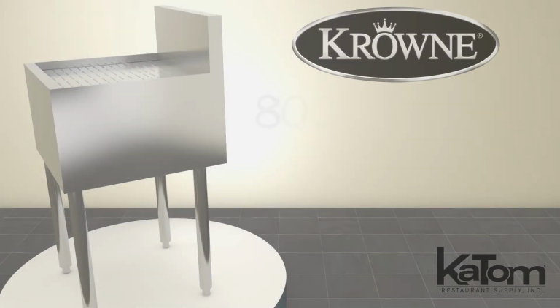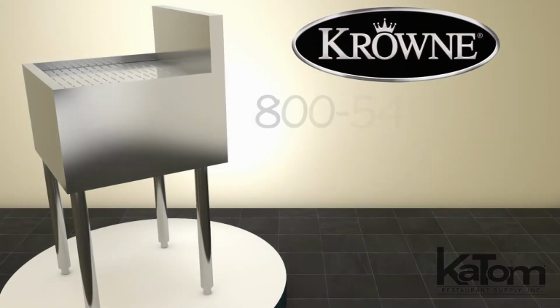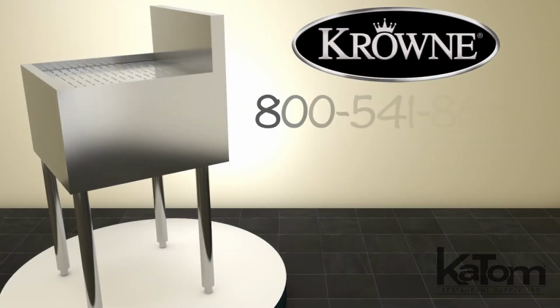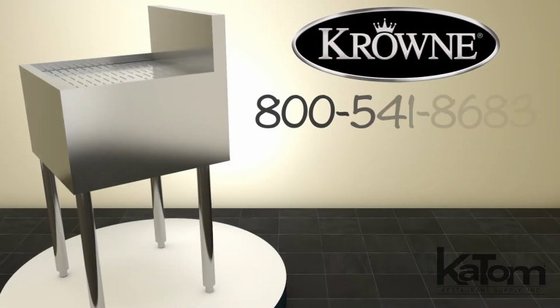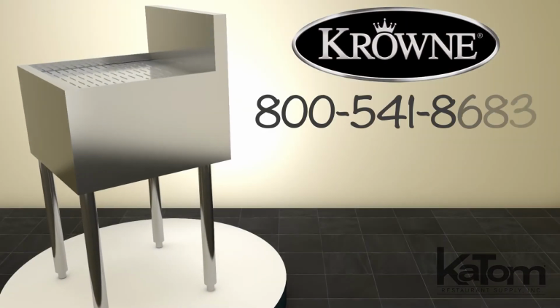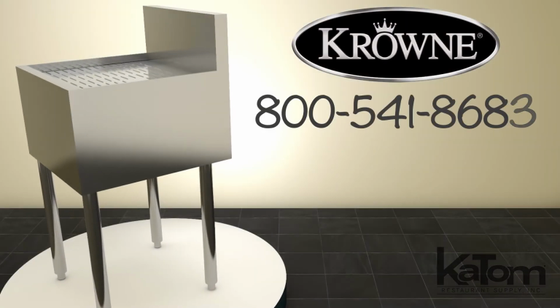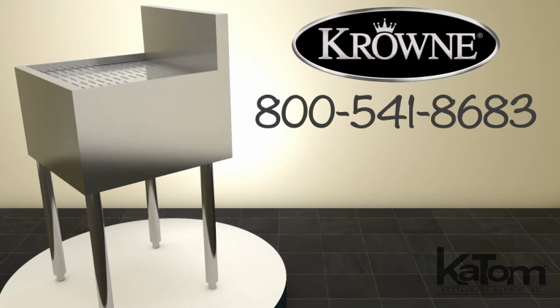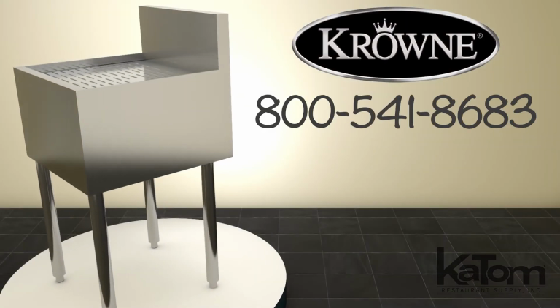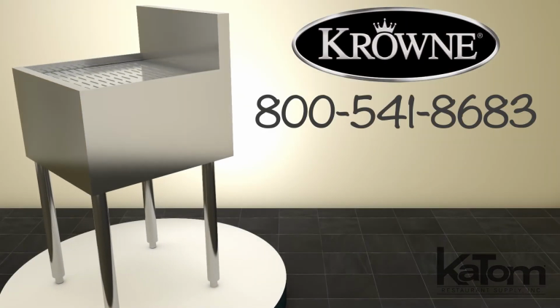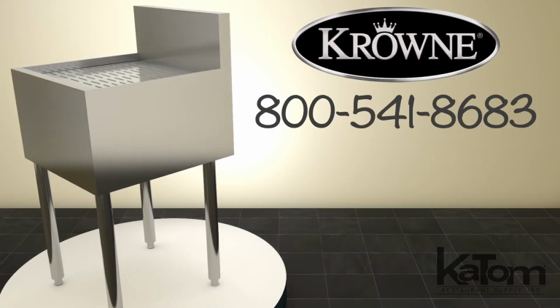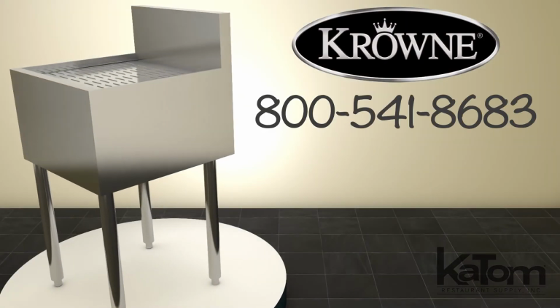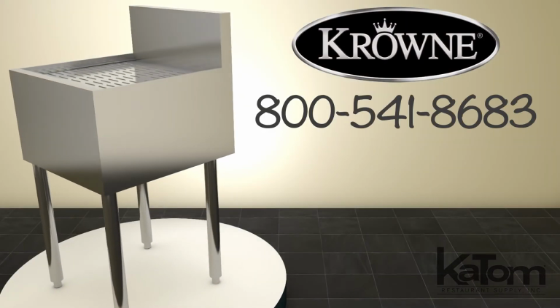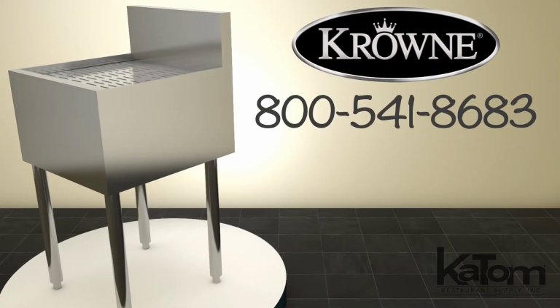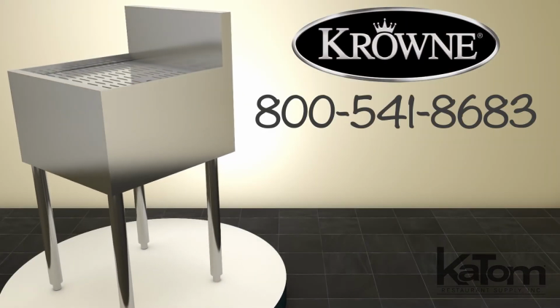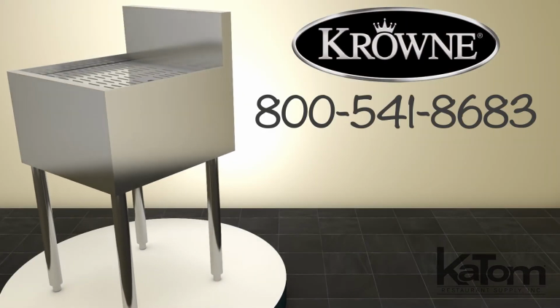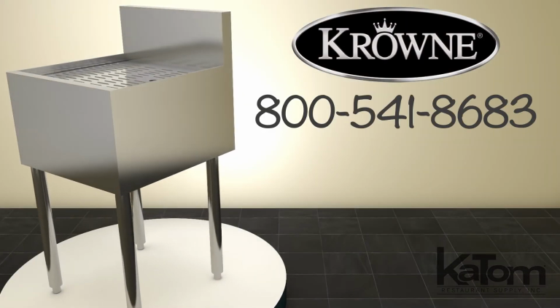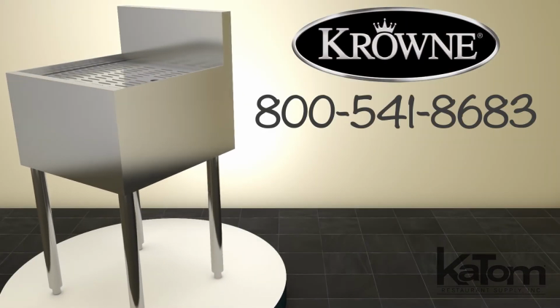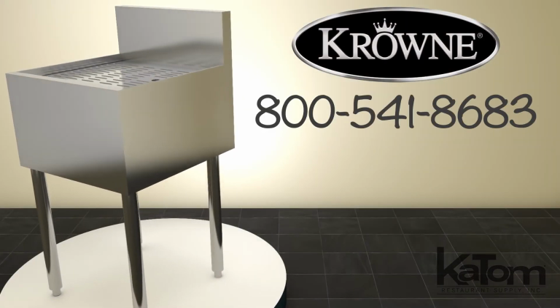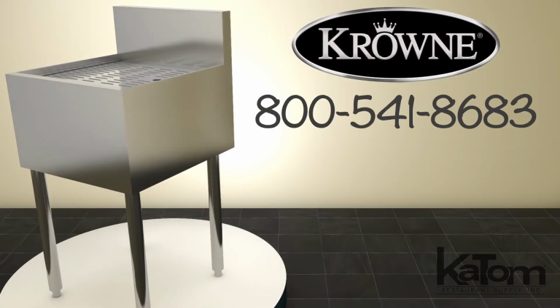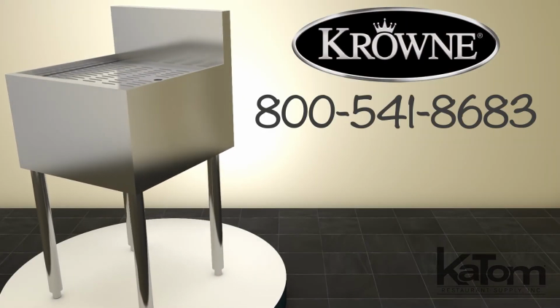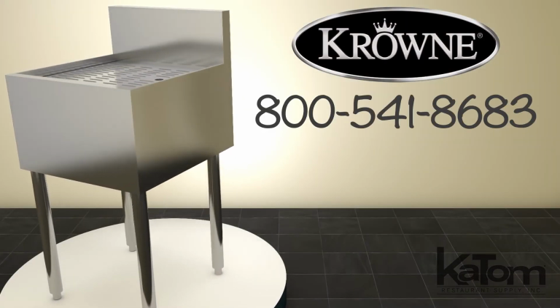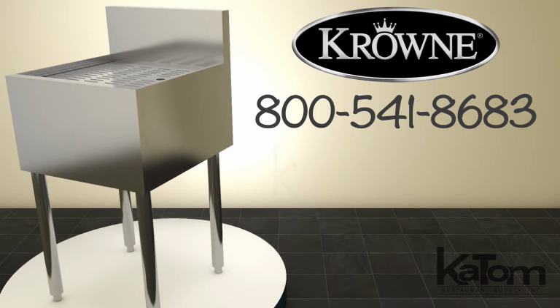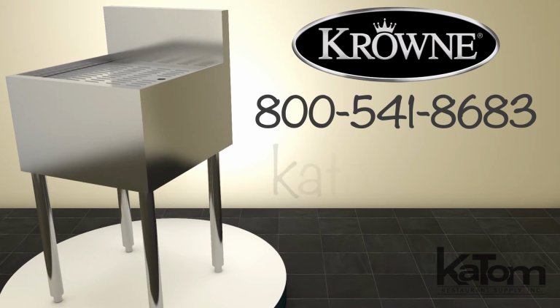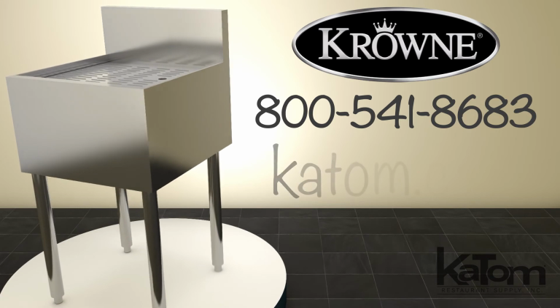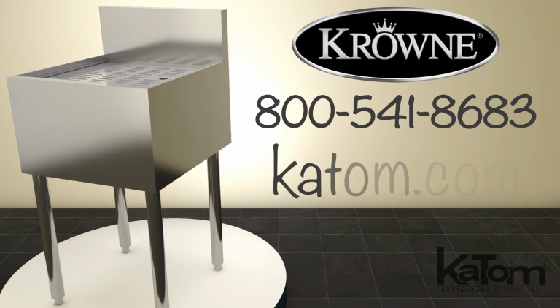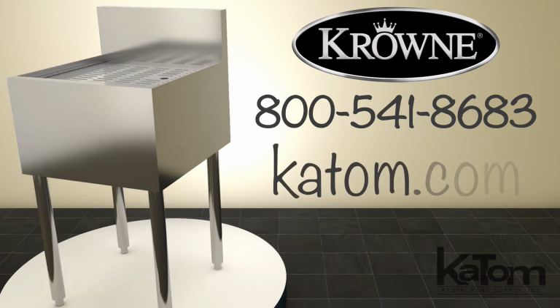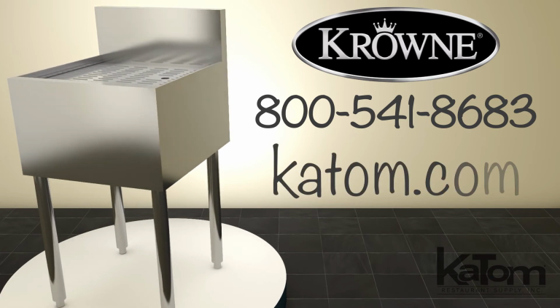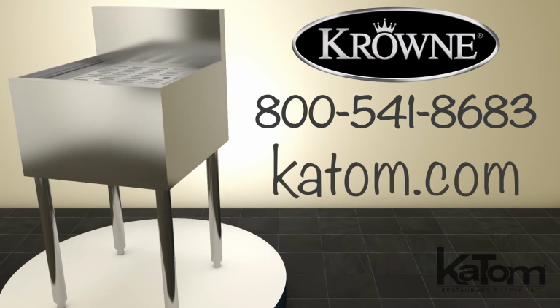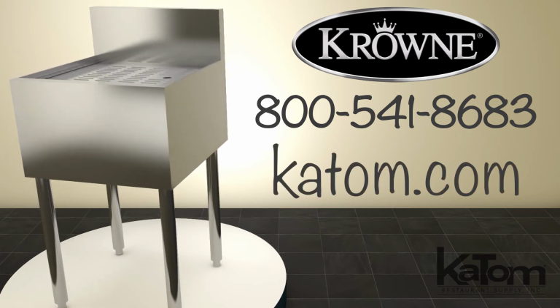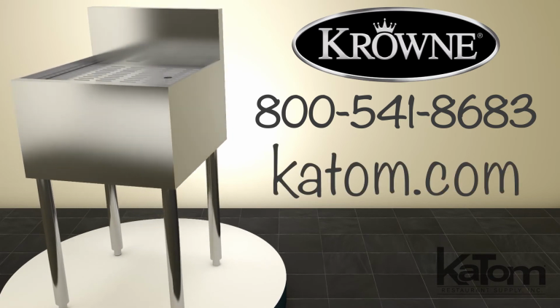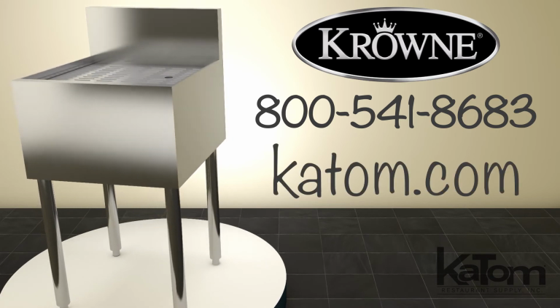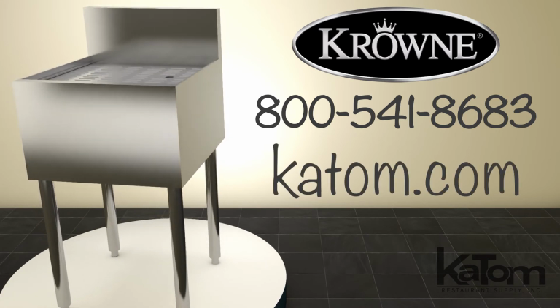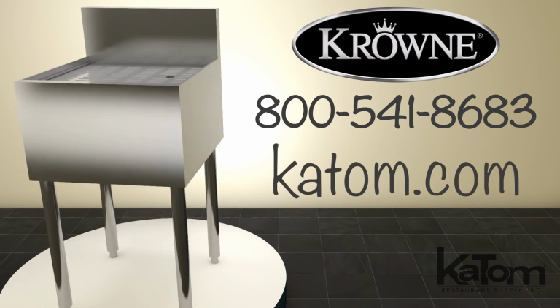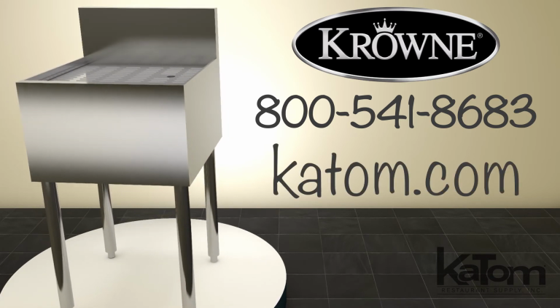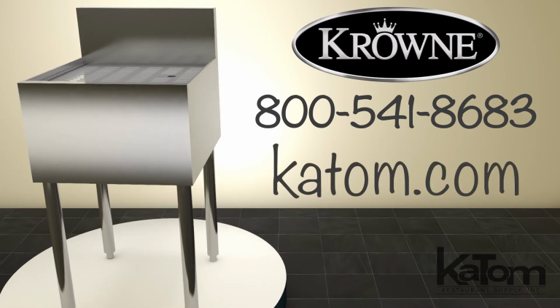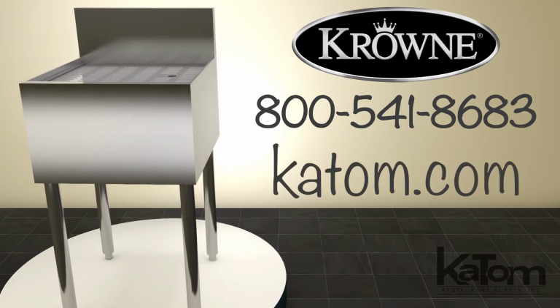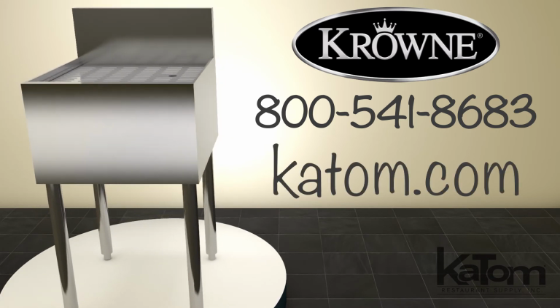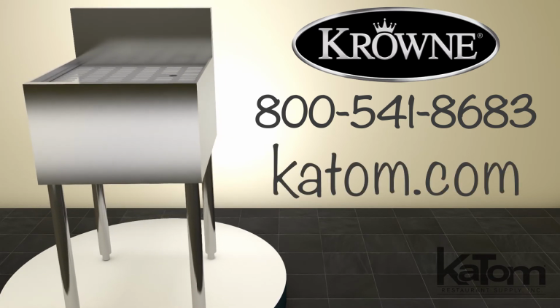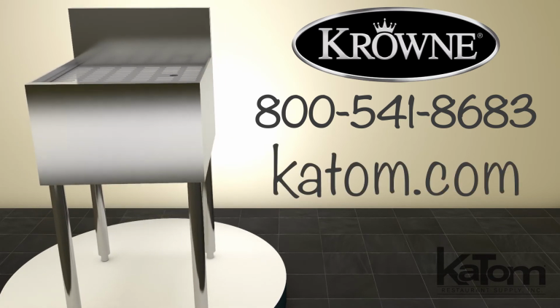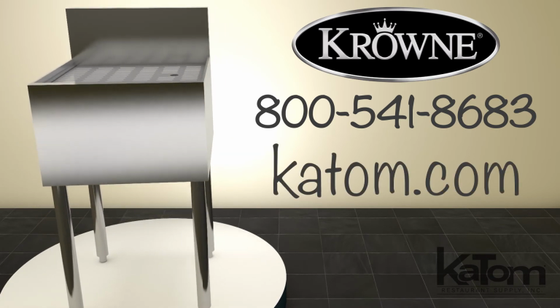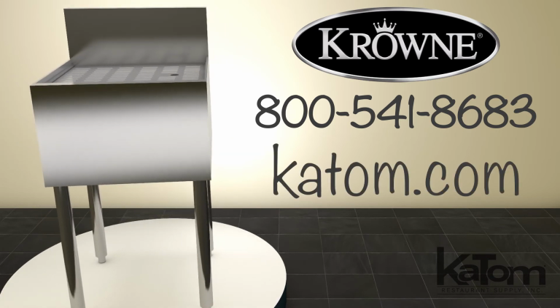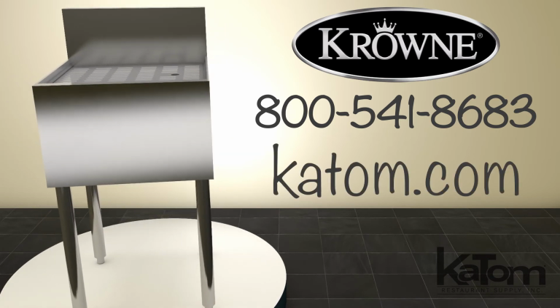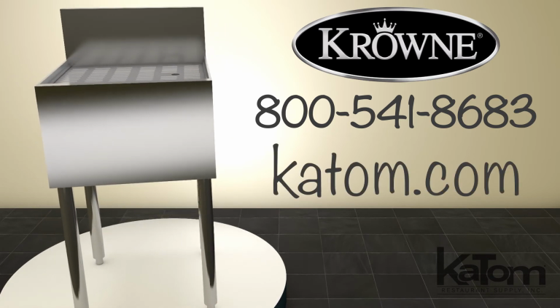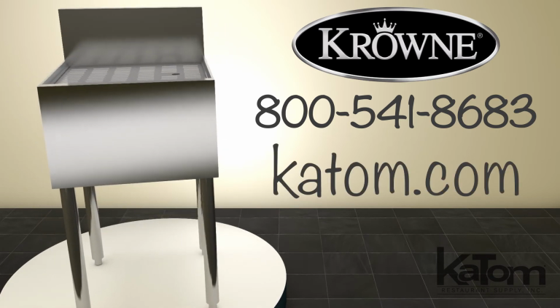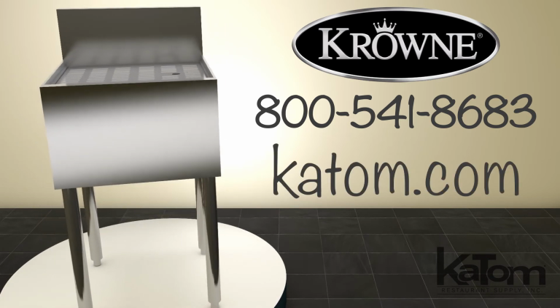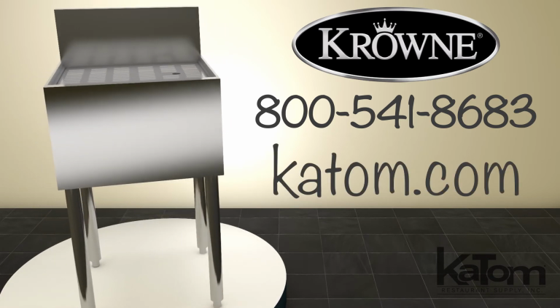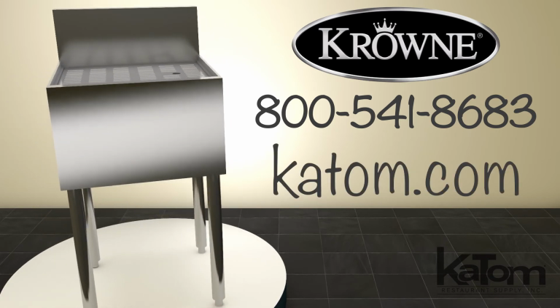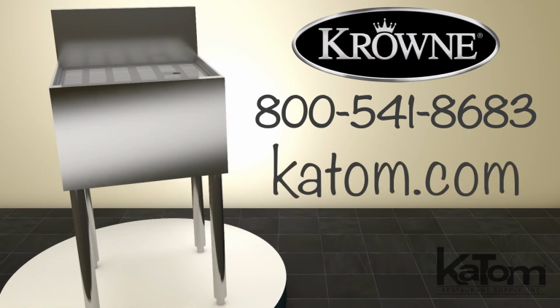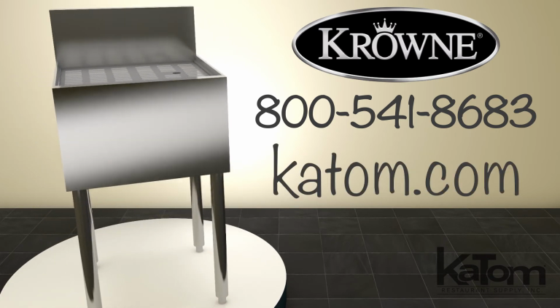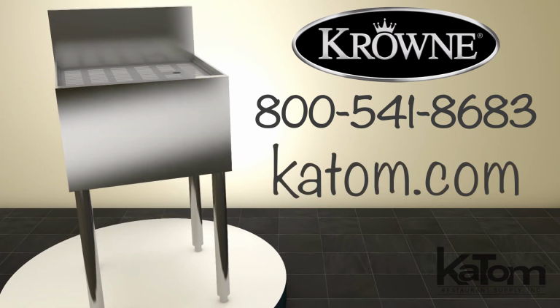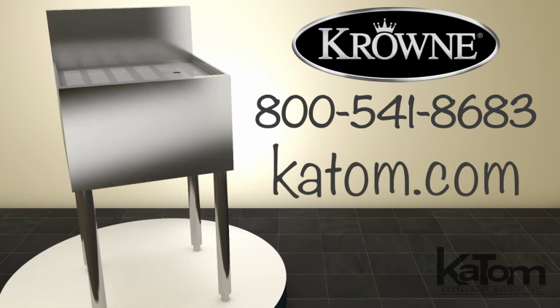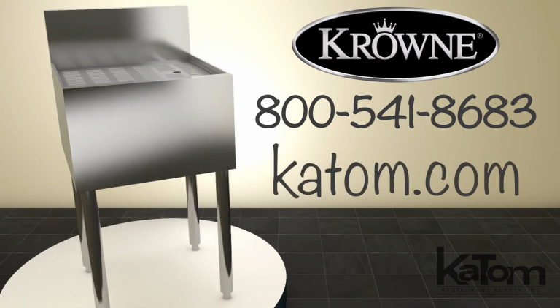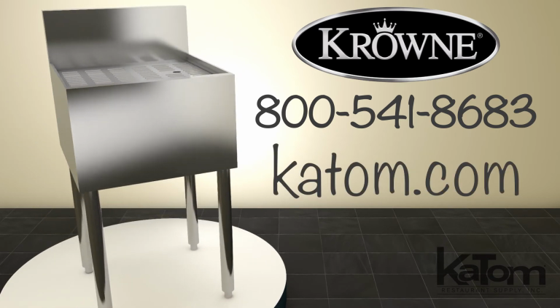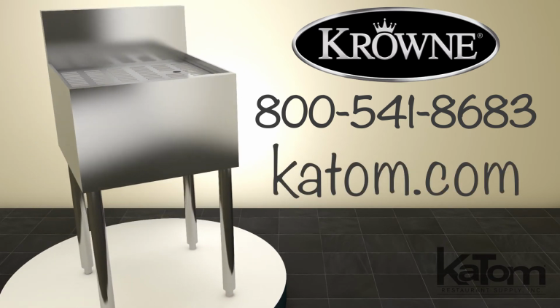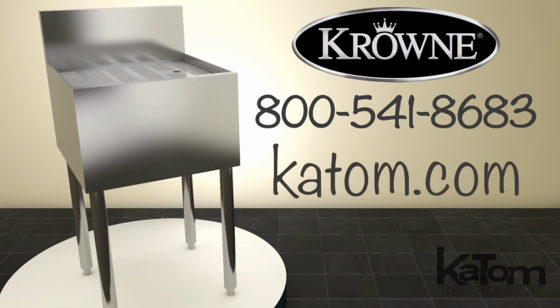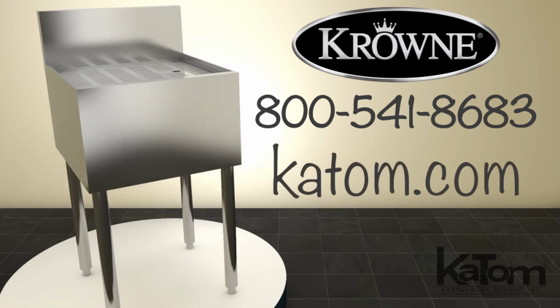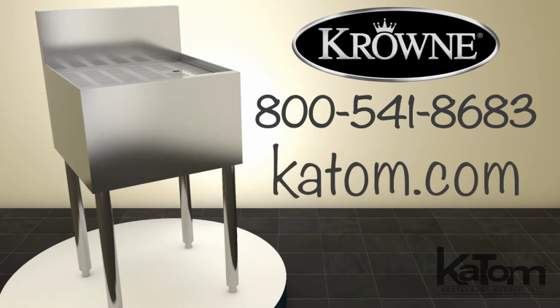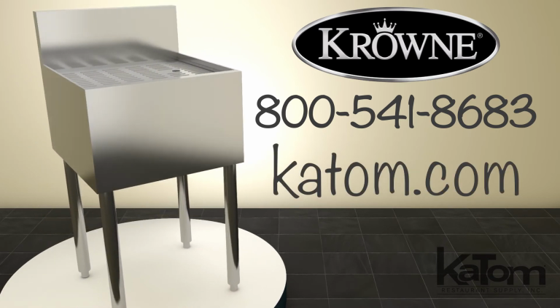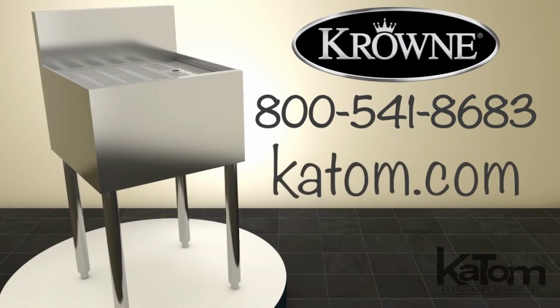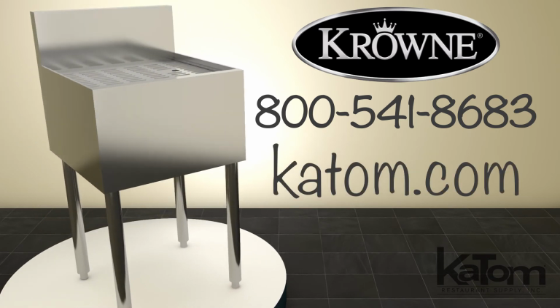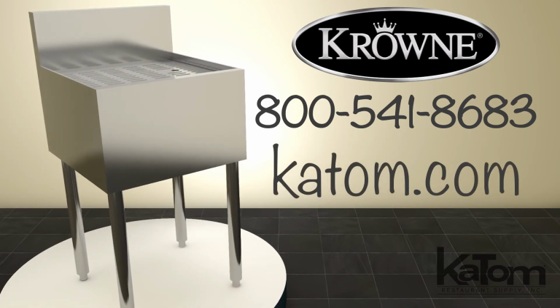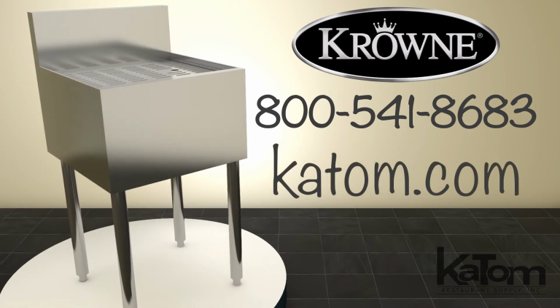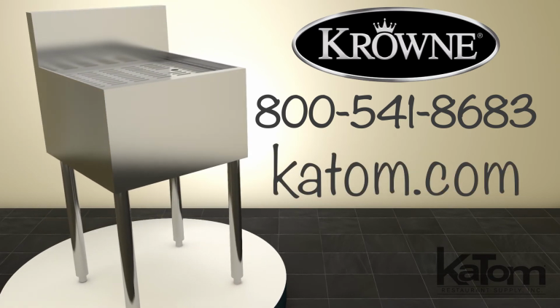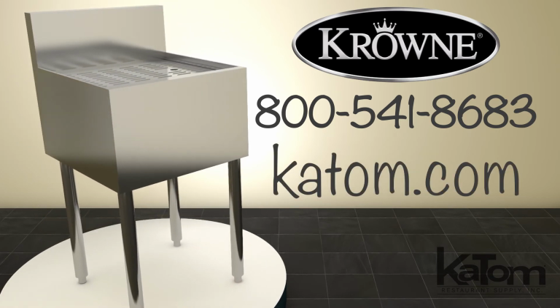Call our customer care team or visit us online at katom.com to learn more and add a Crown Drain Board to your bar today.